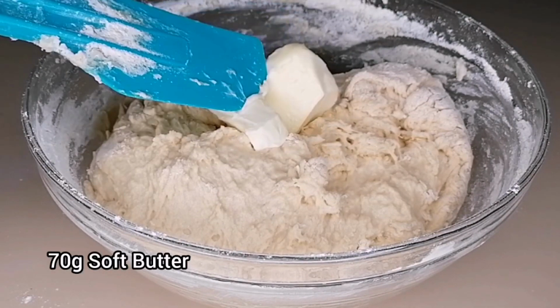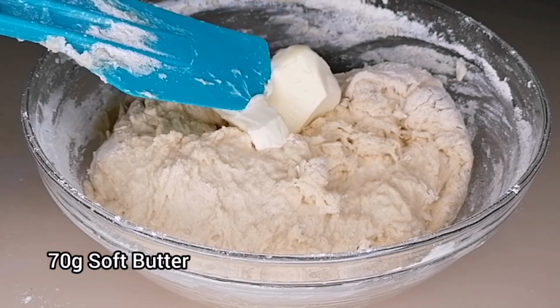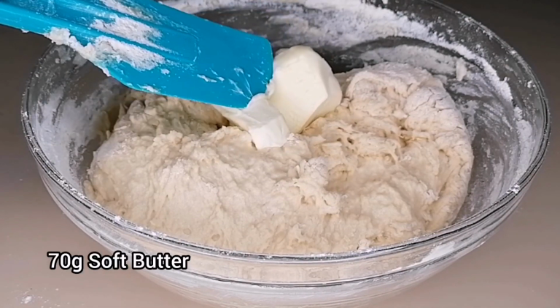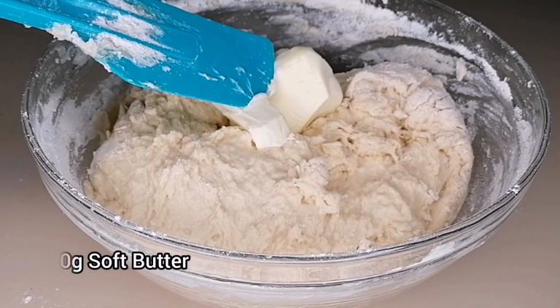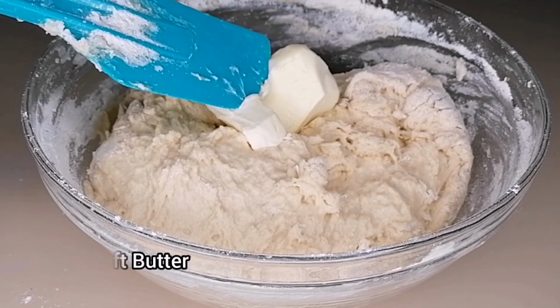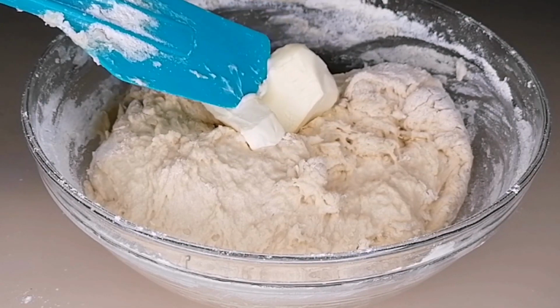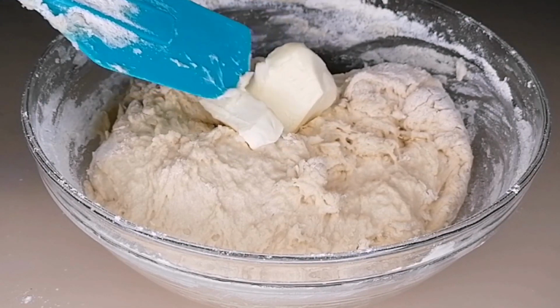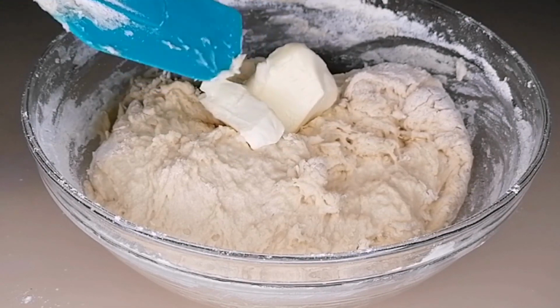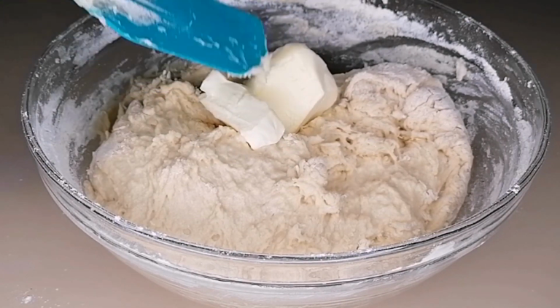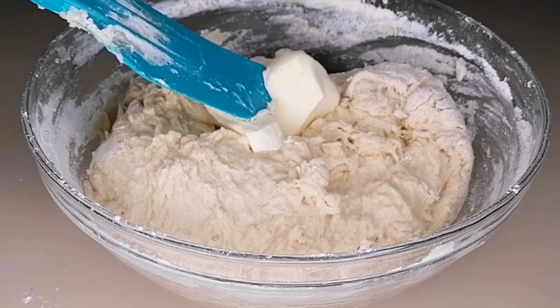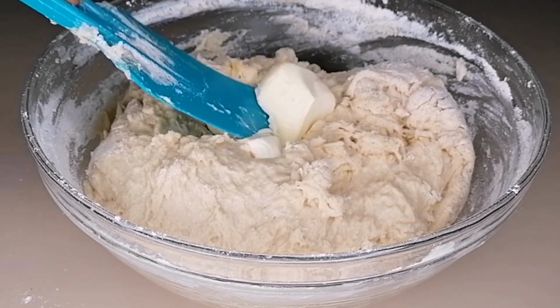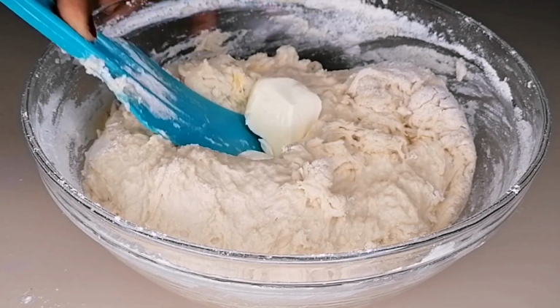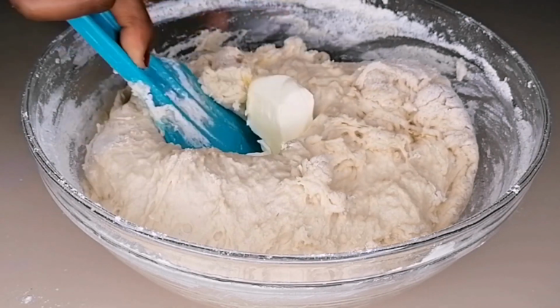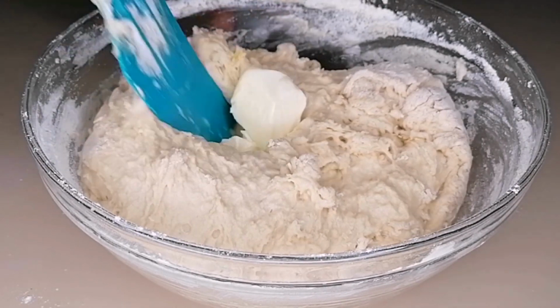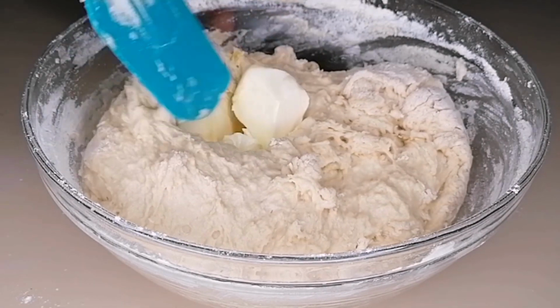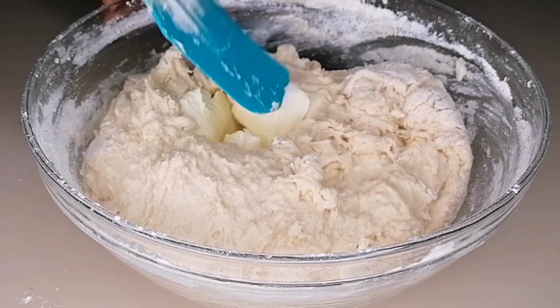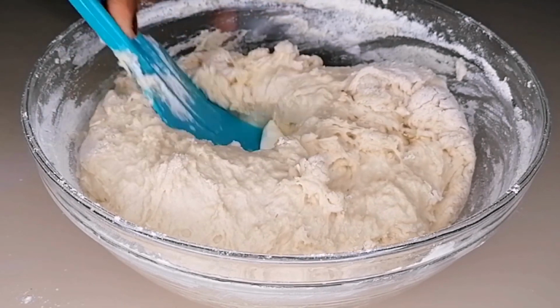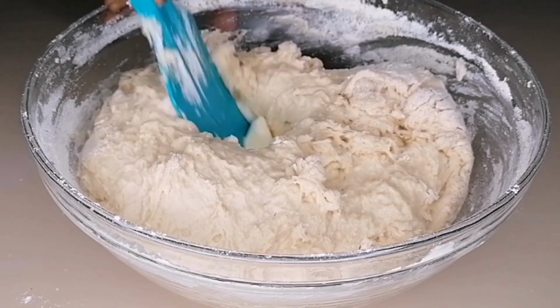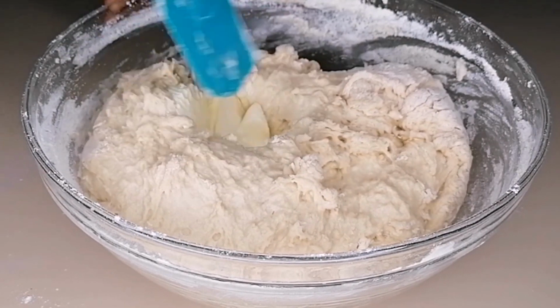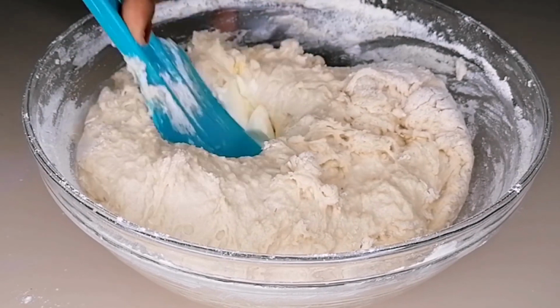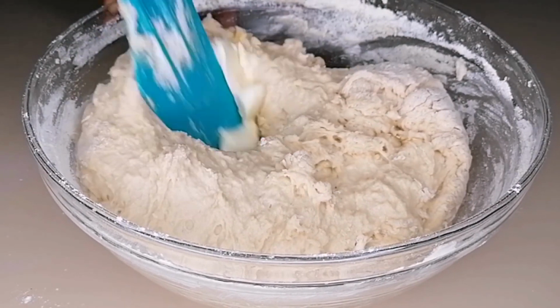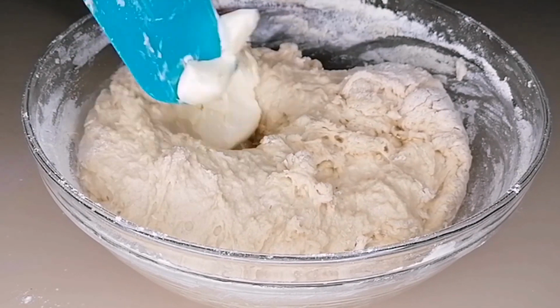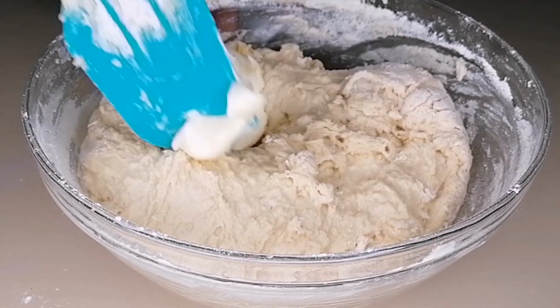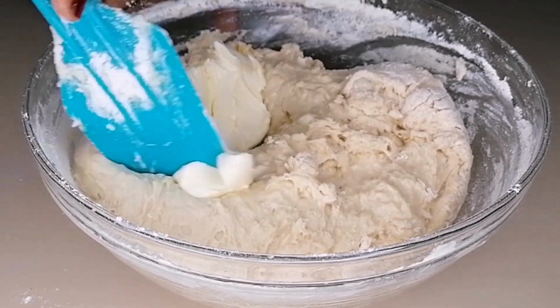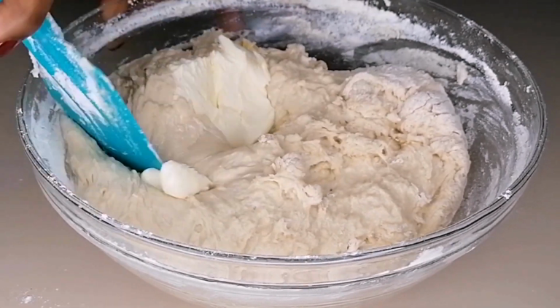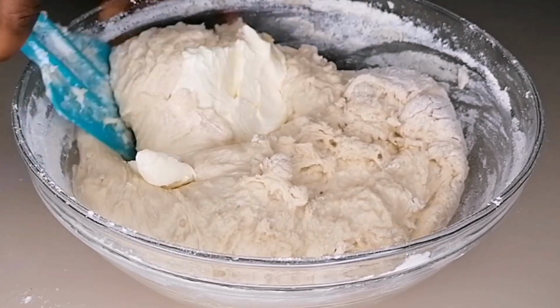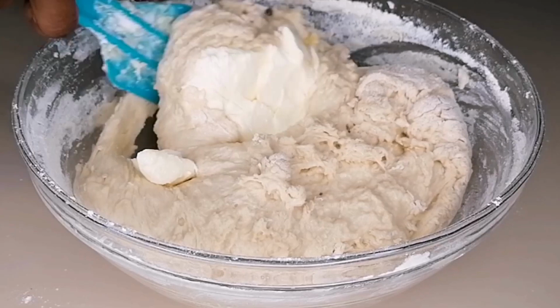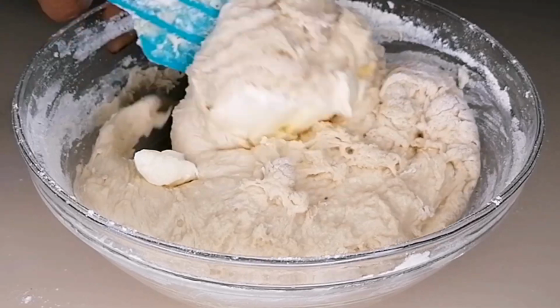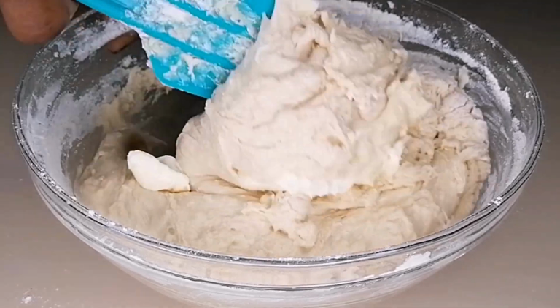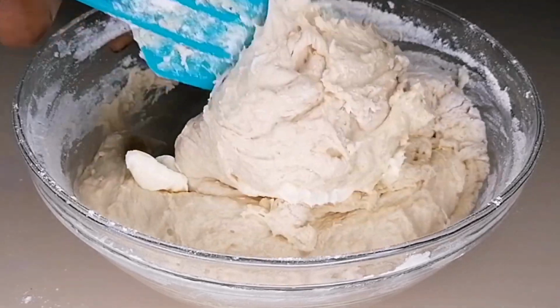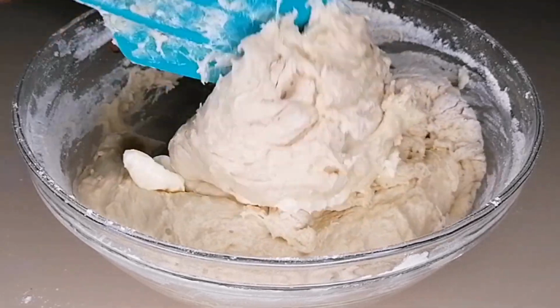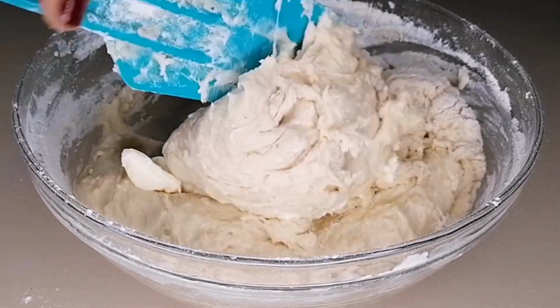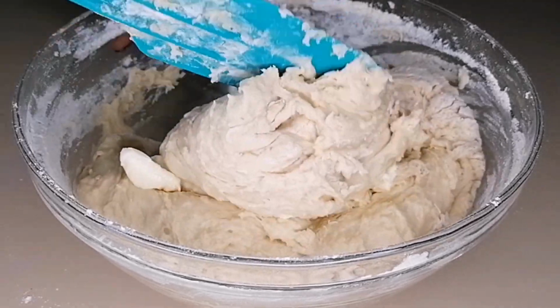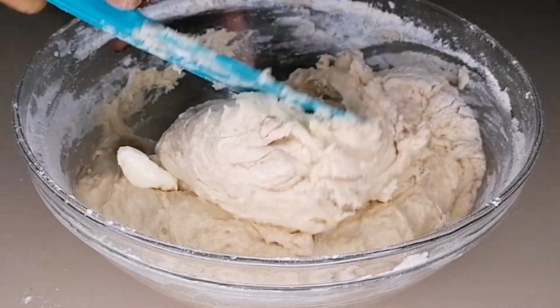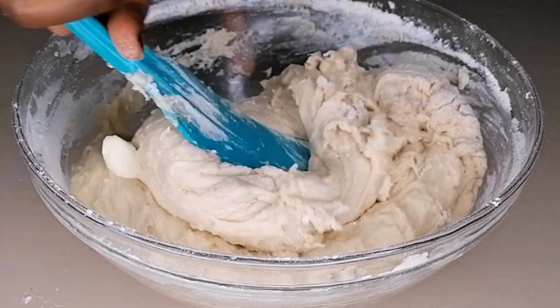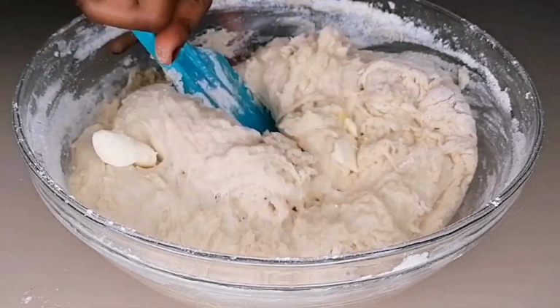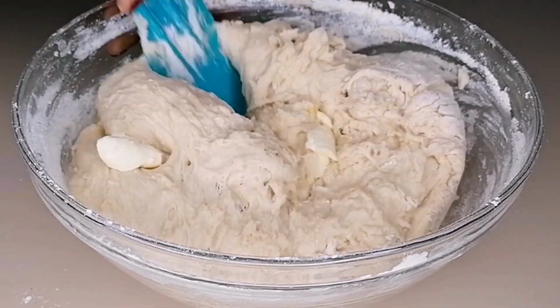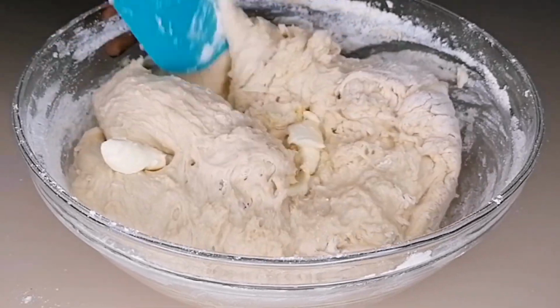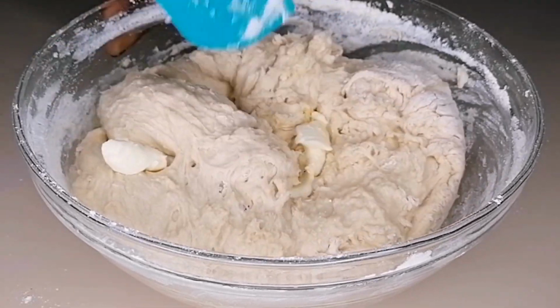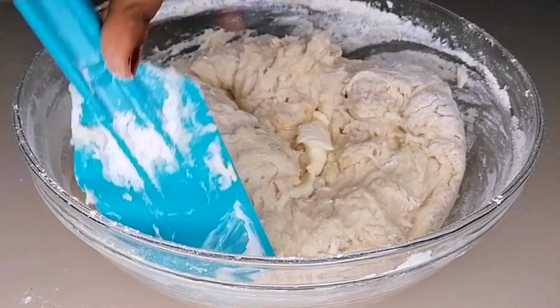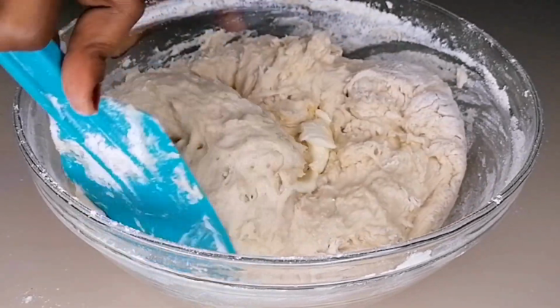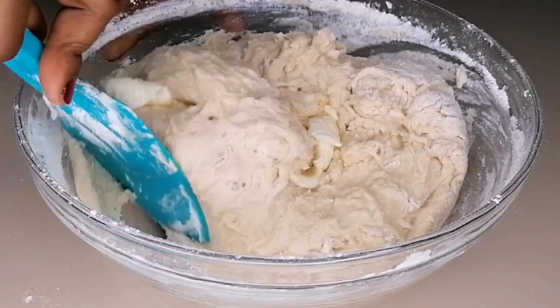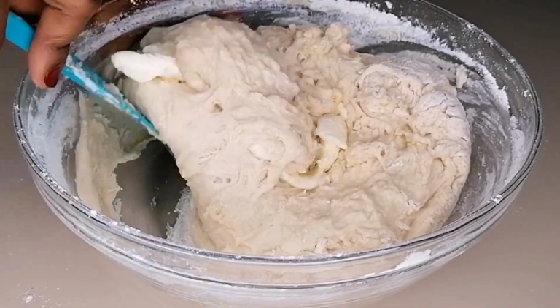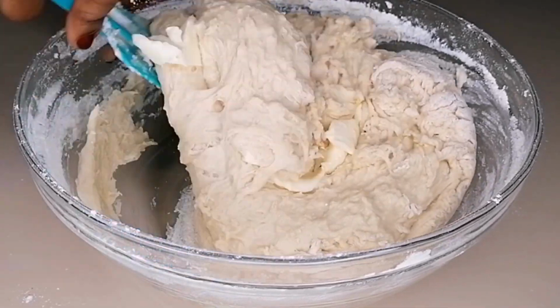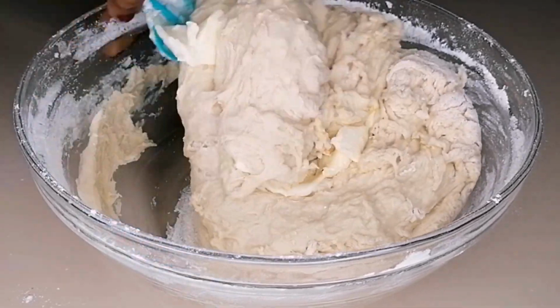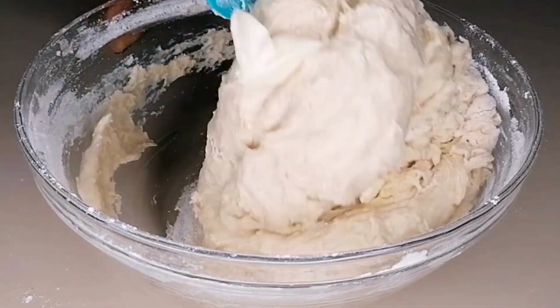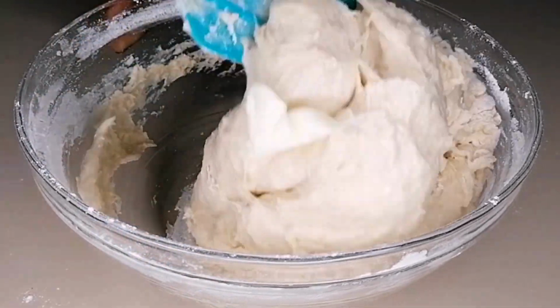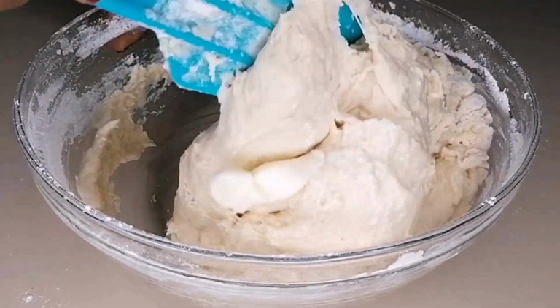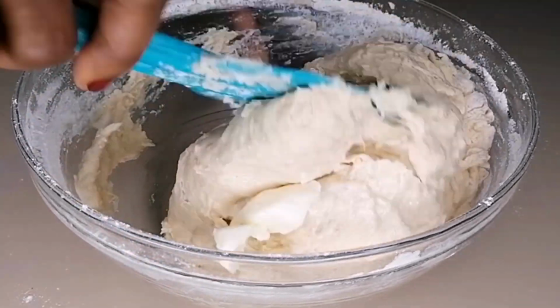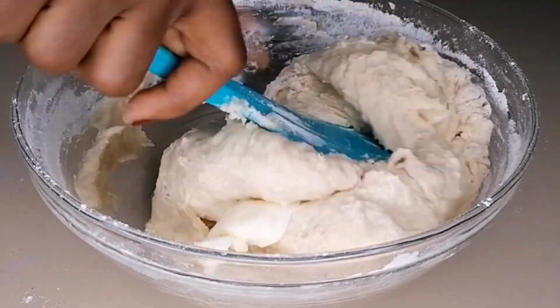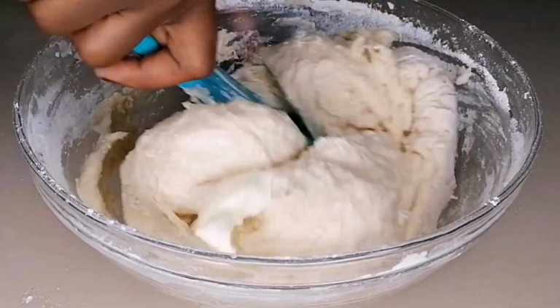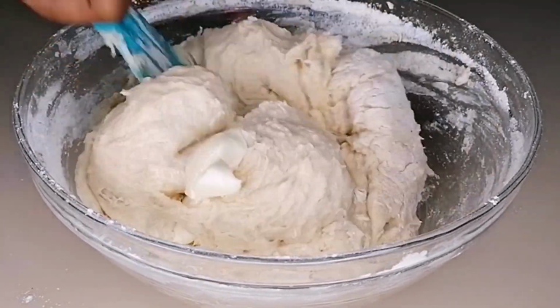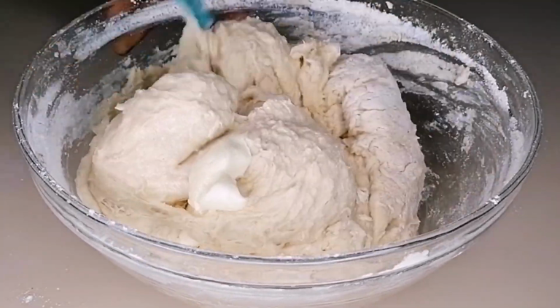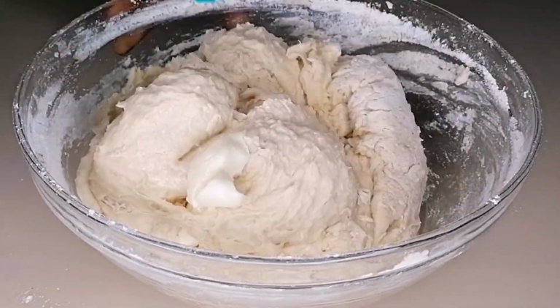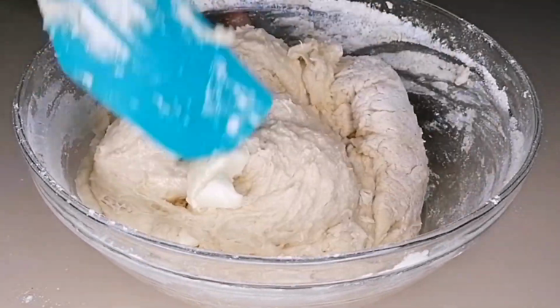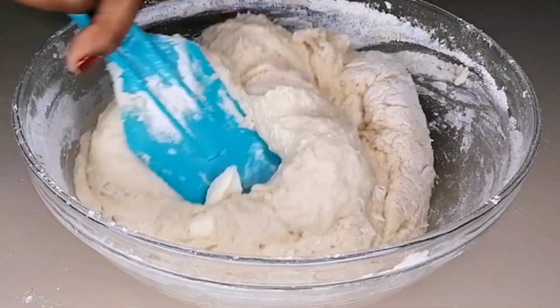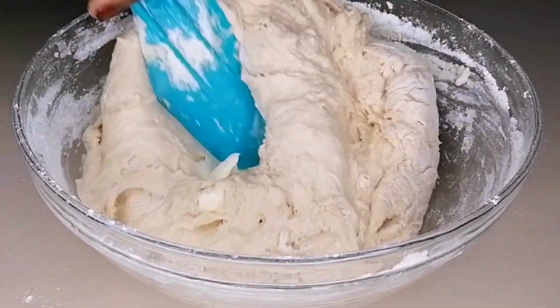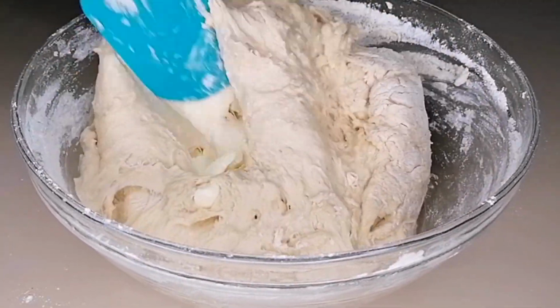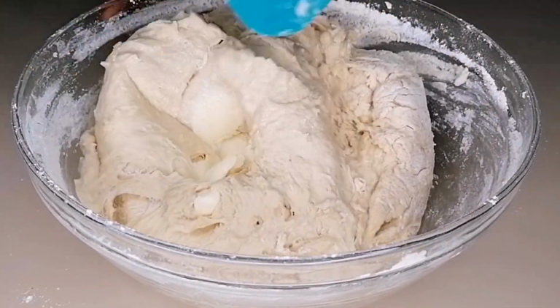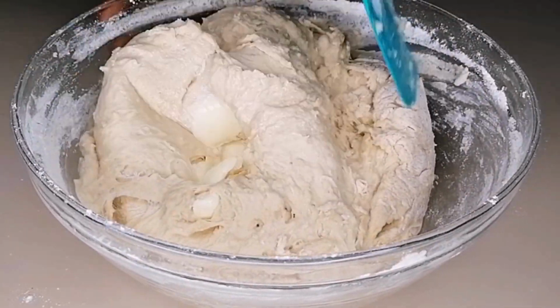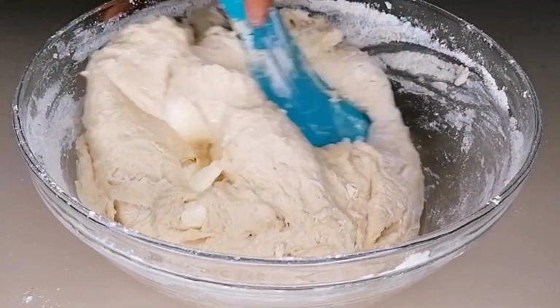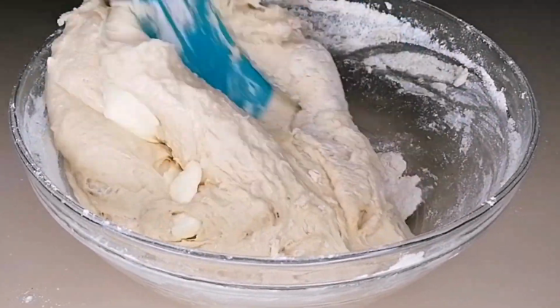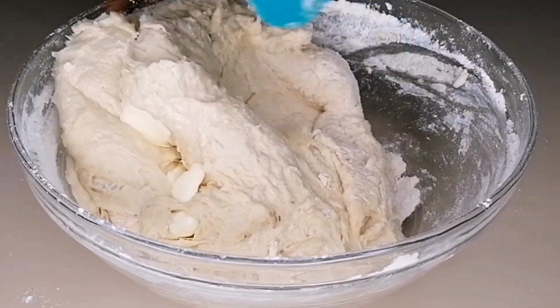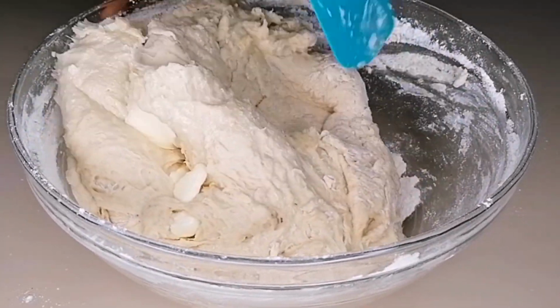At this stage I'm going to go in with my soft butter and then mix to incorporate nicely.